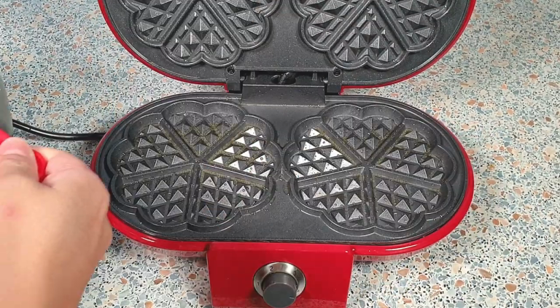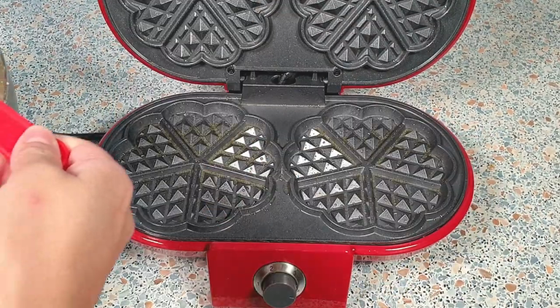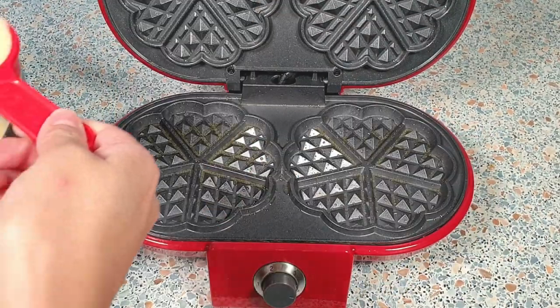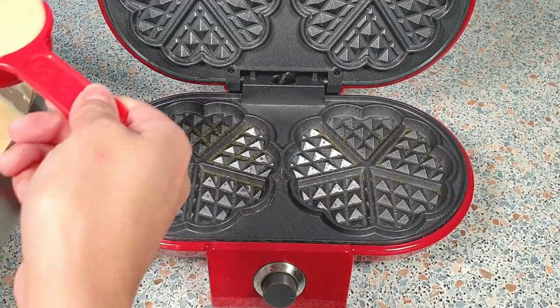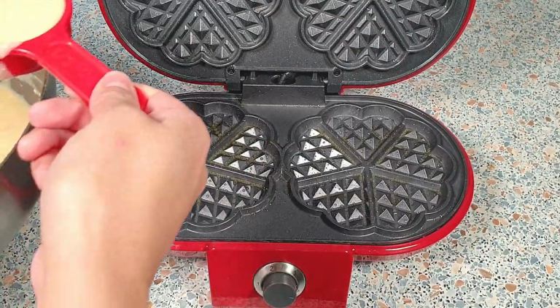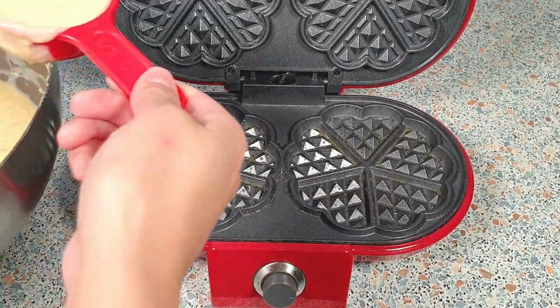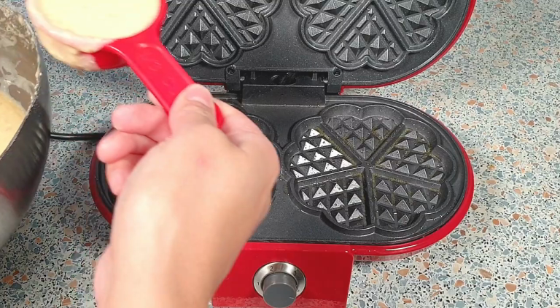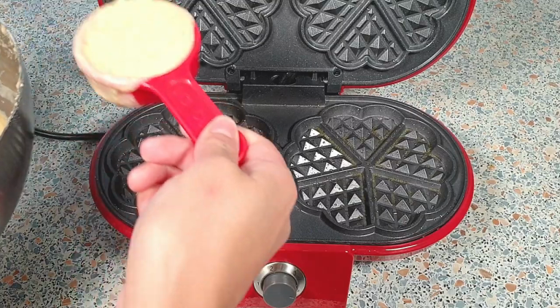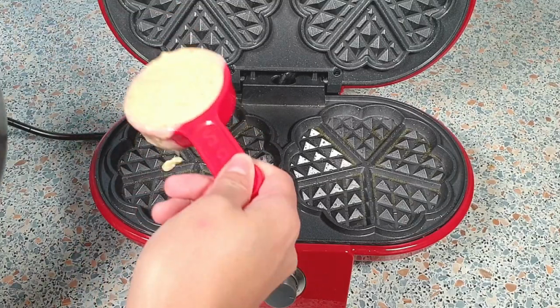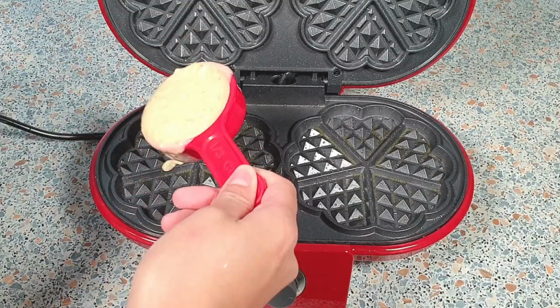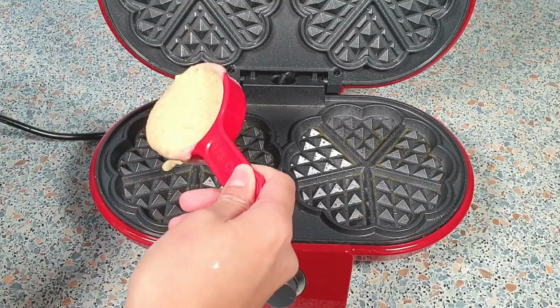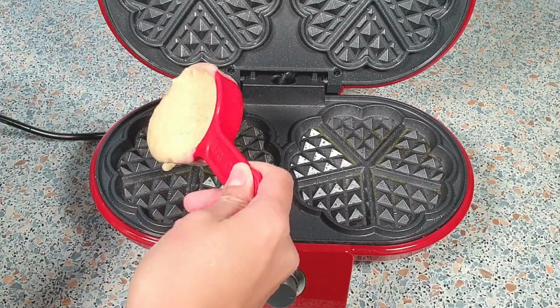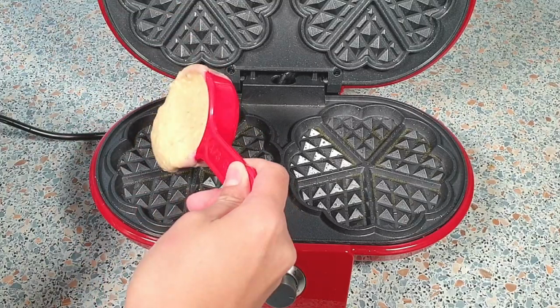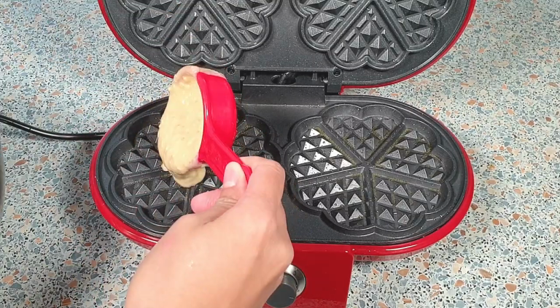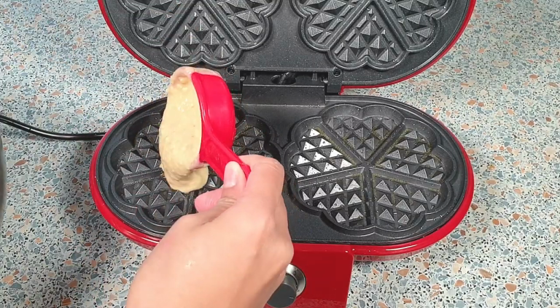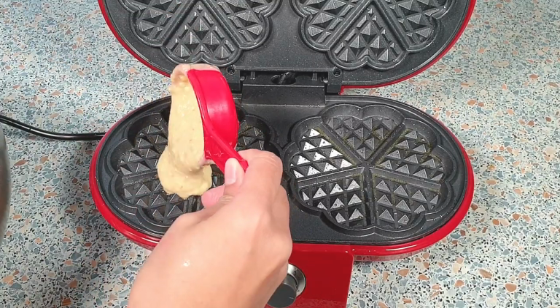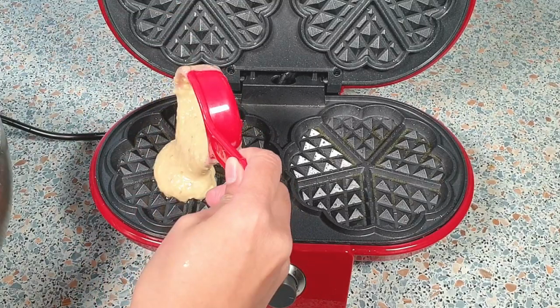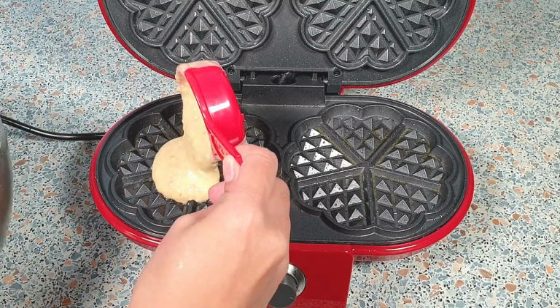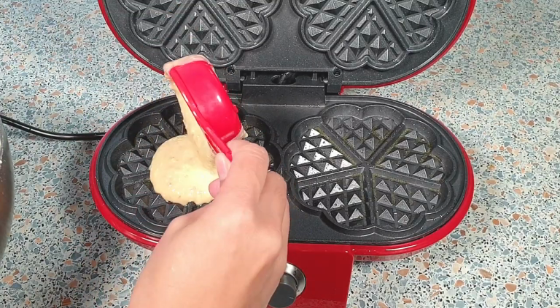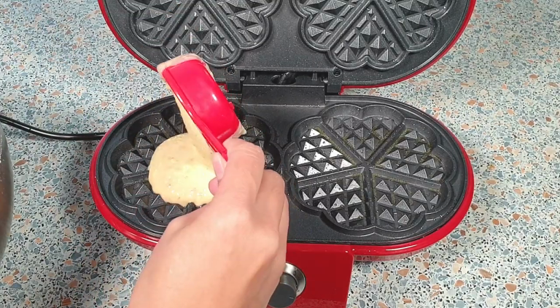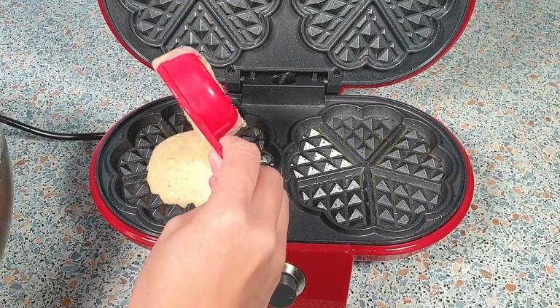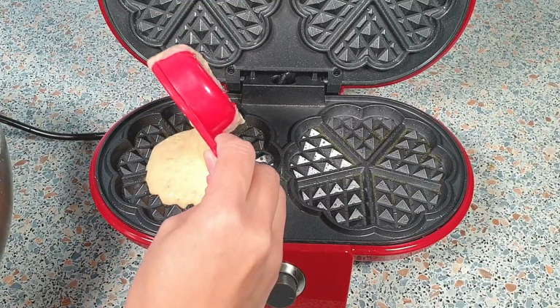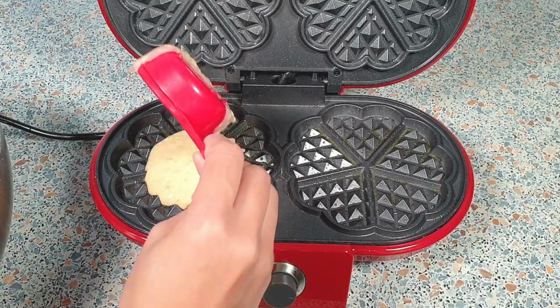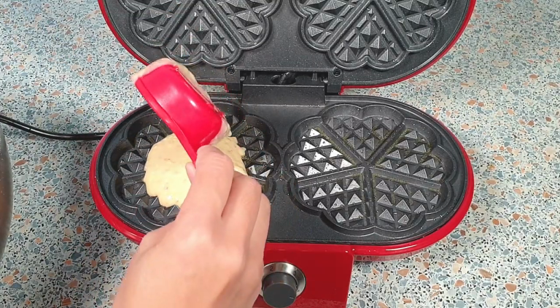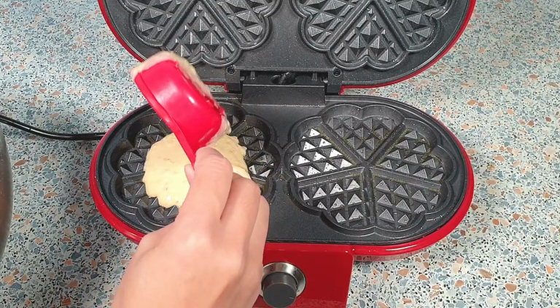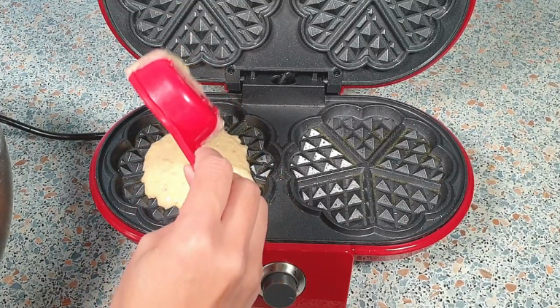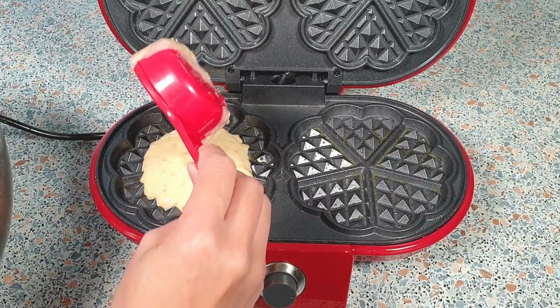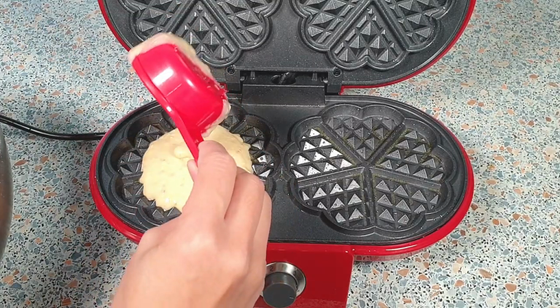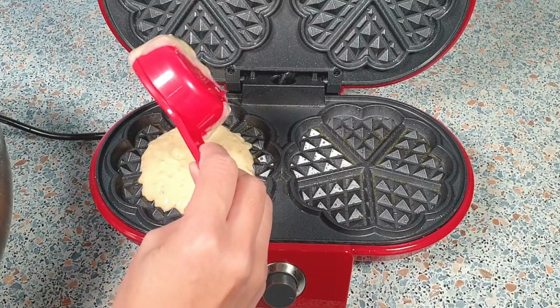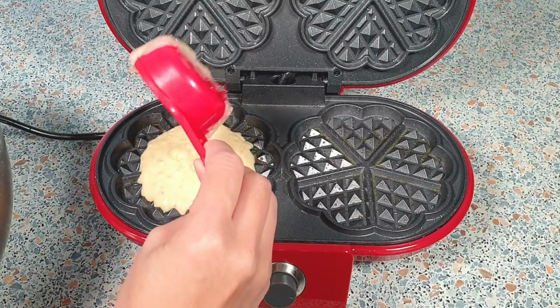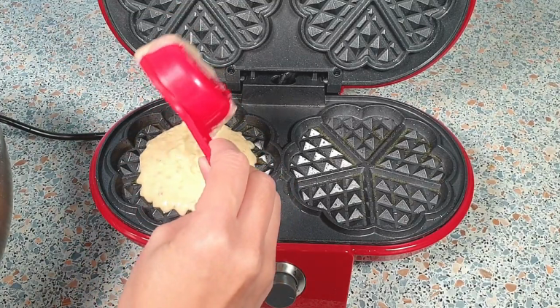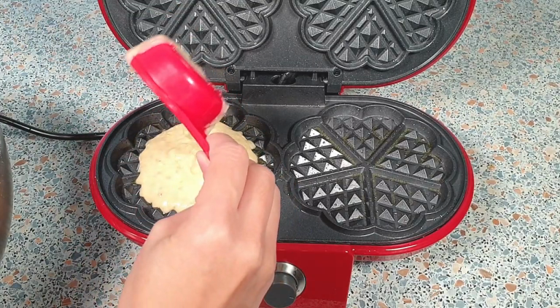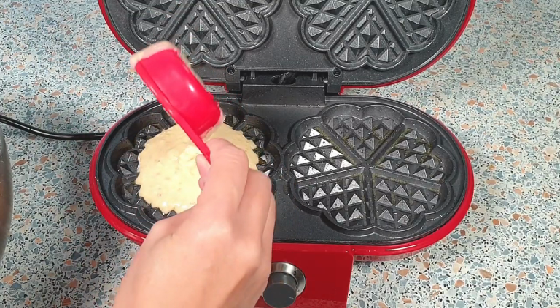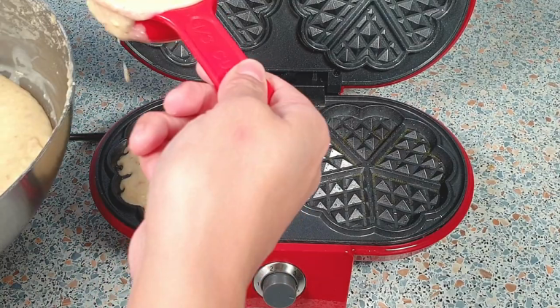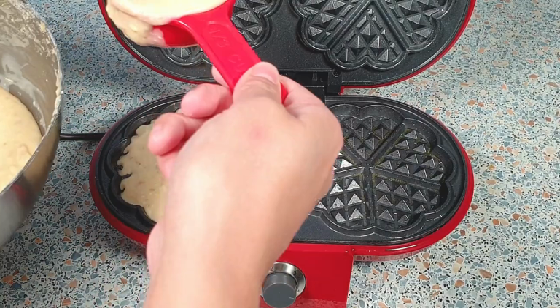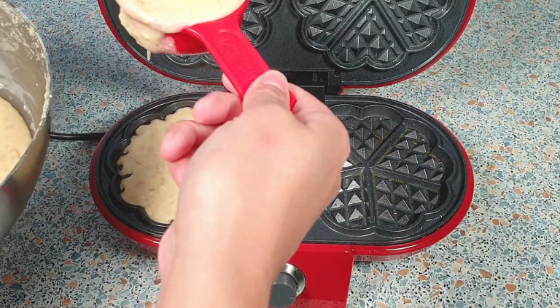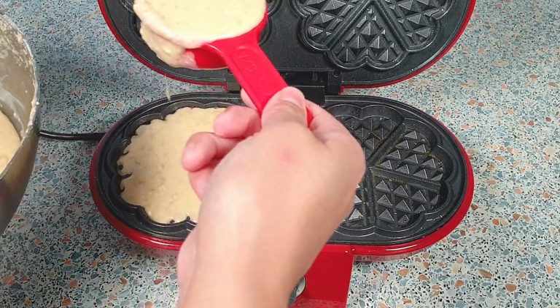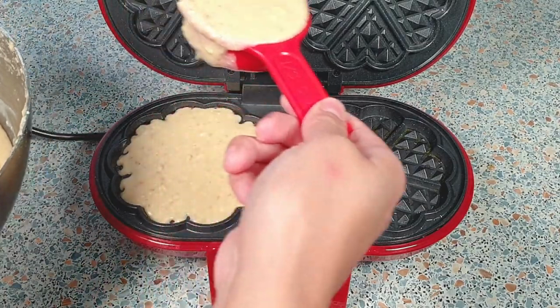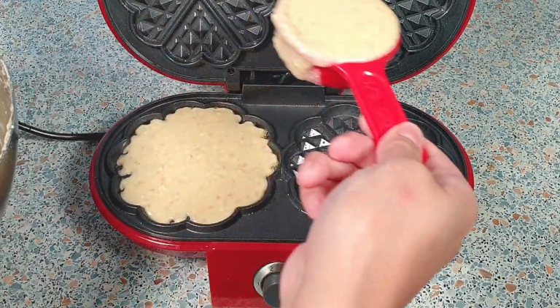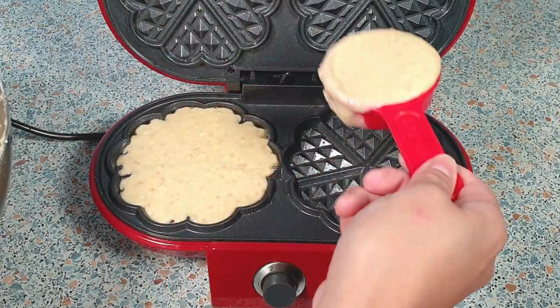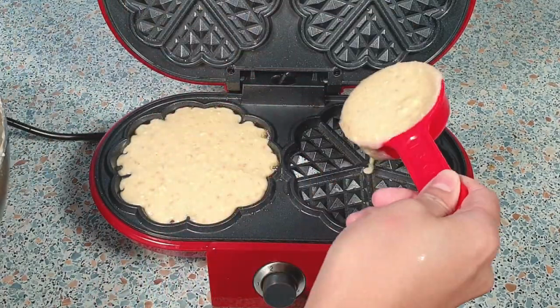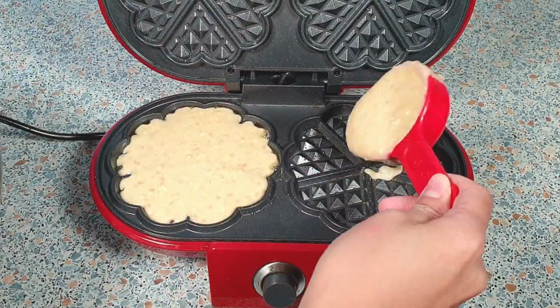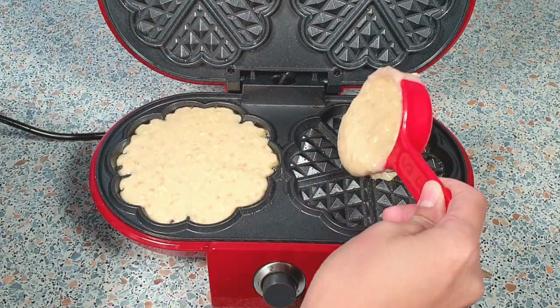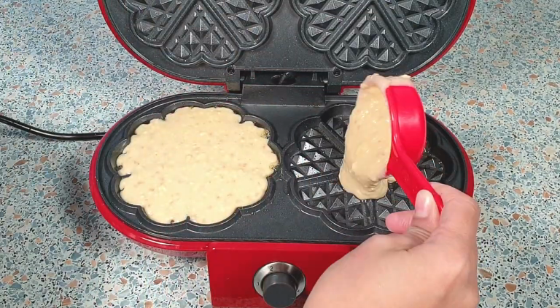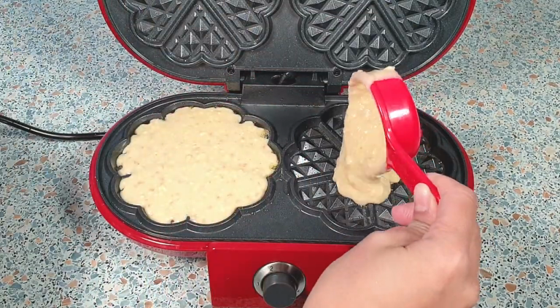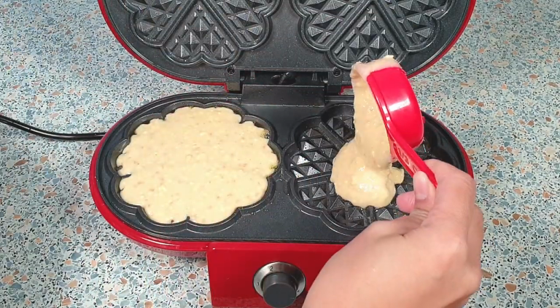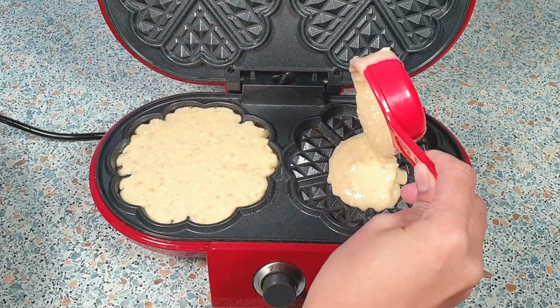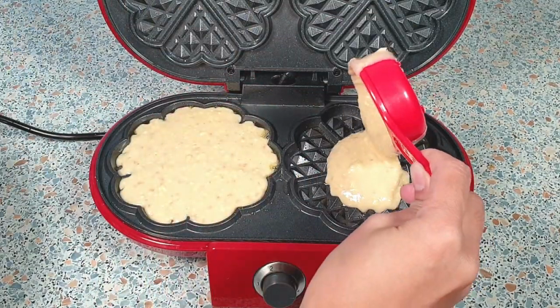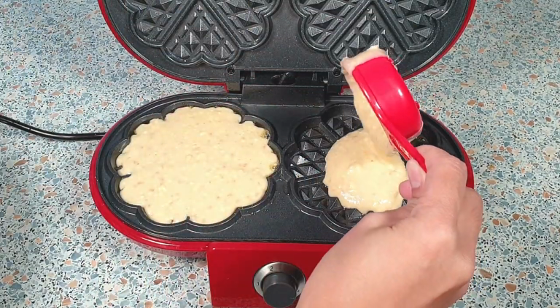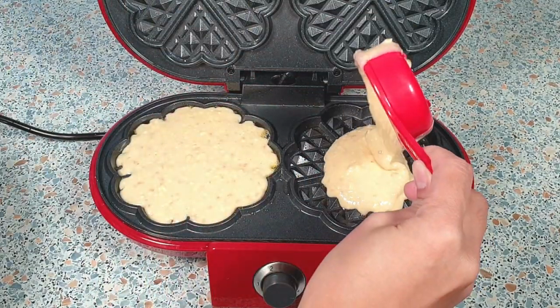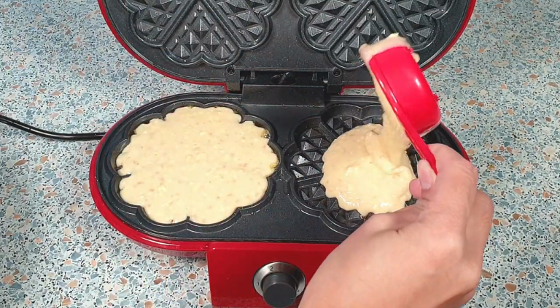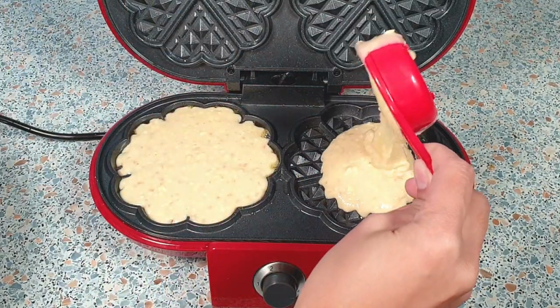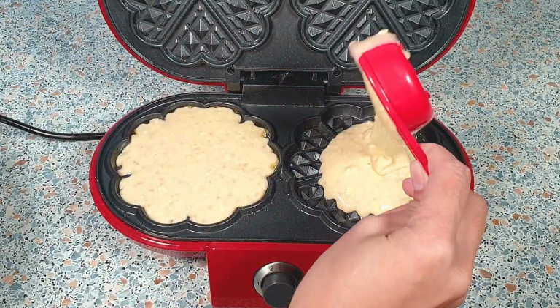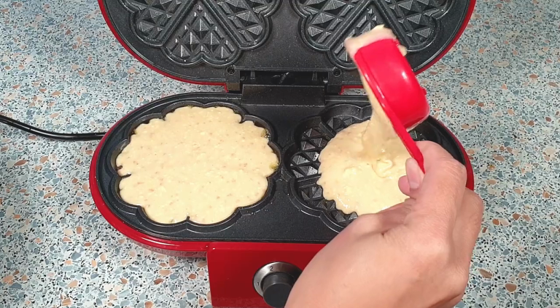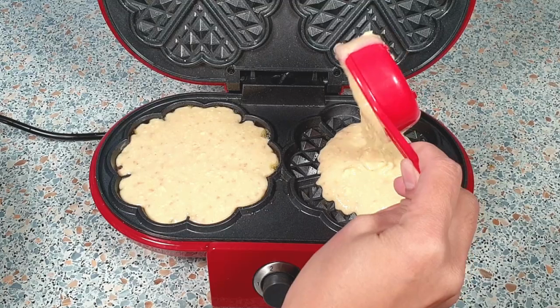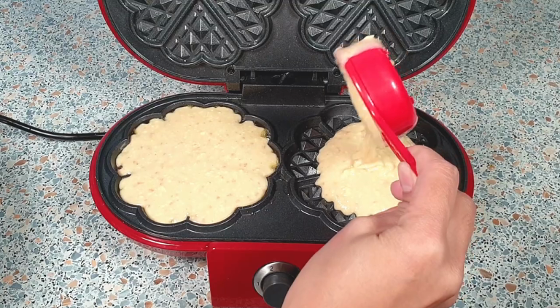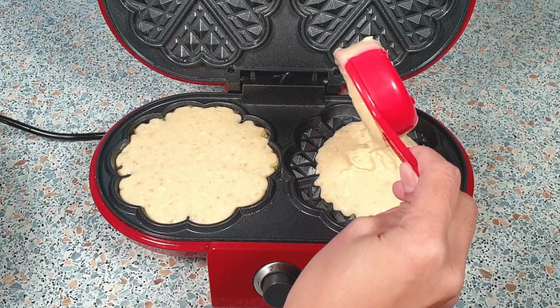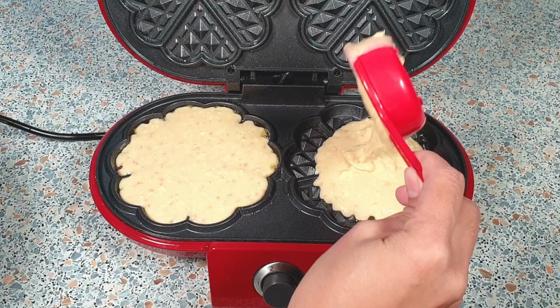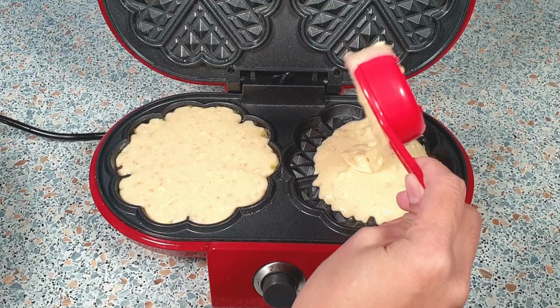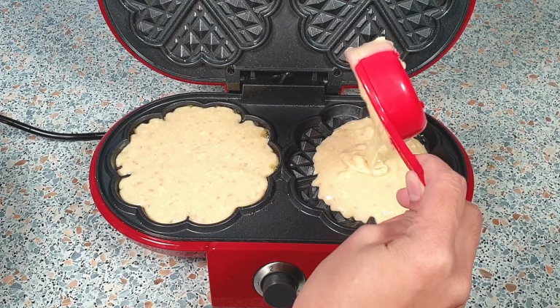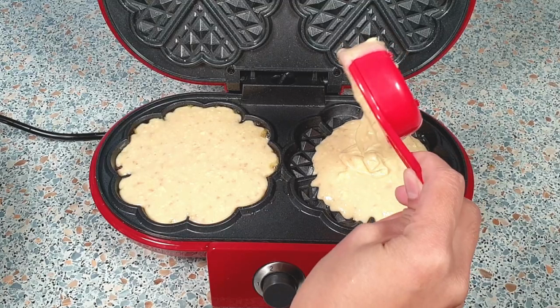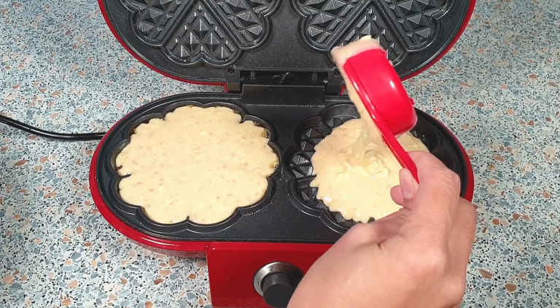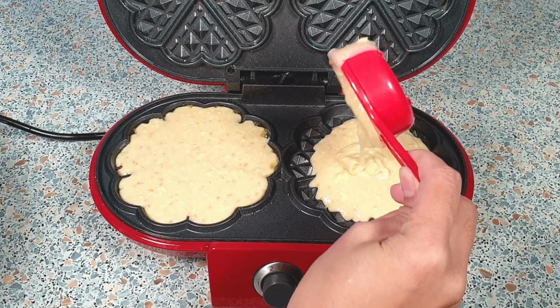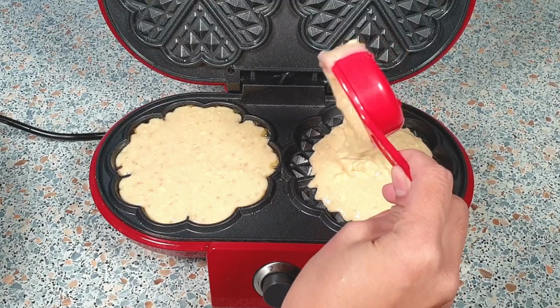Ladle about a third cup of the waffle mixture into your prepared waffle iron. Cook the waffles until golden brown and crisp.